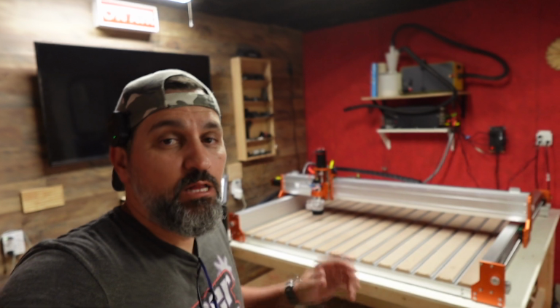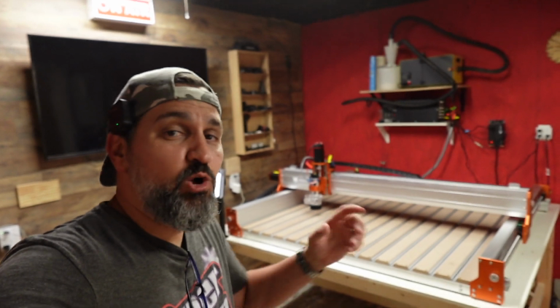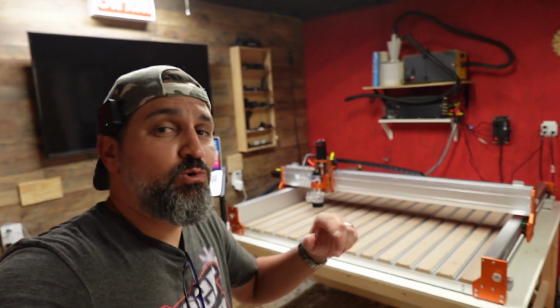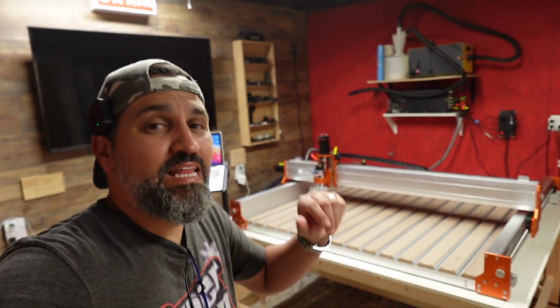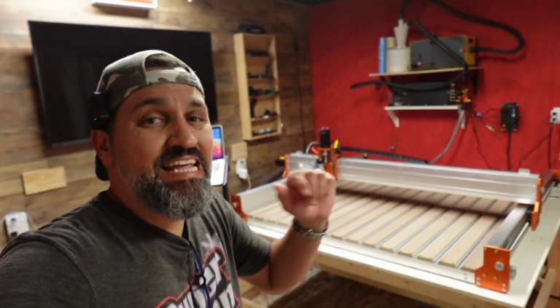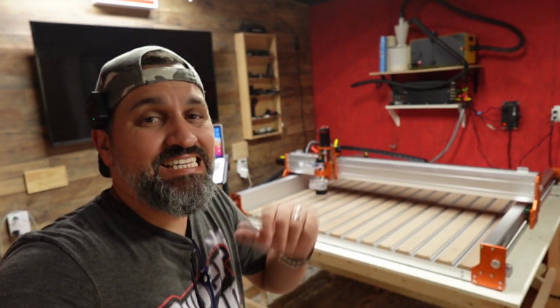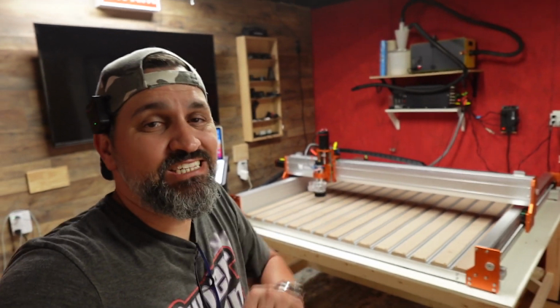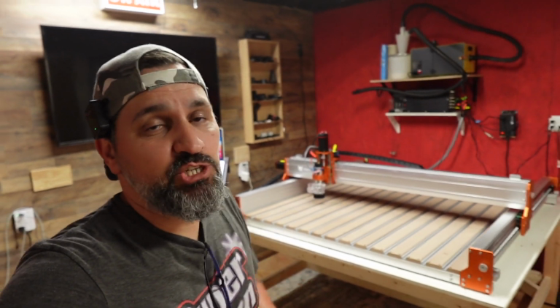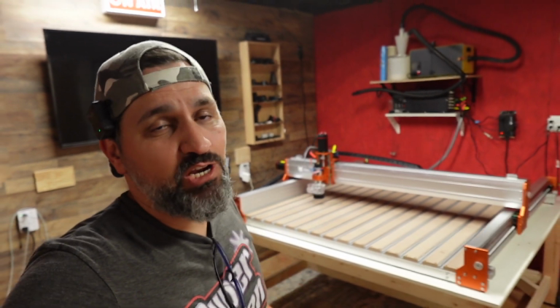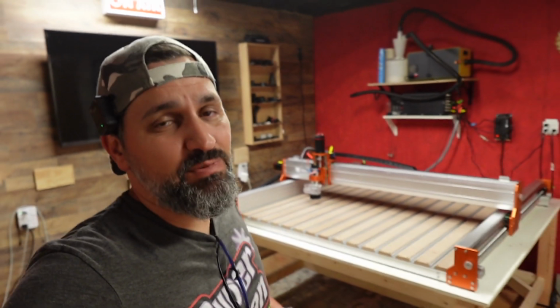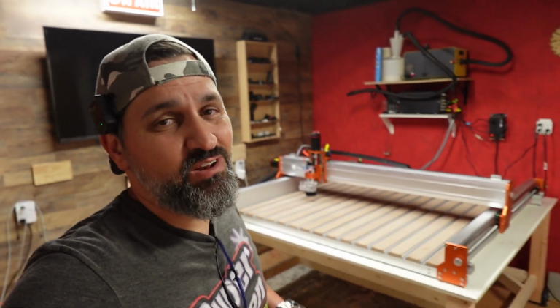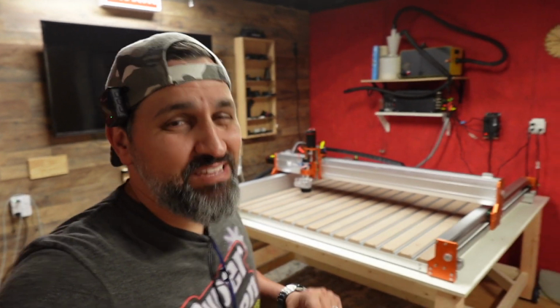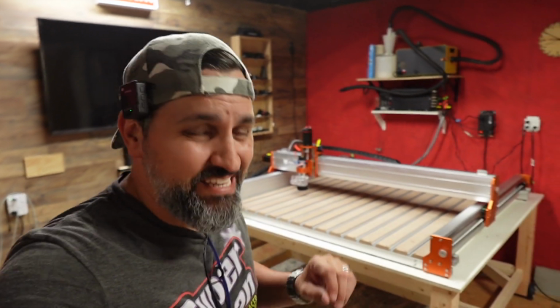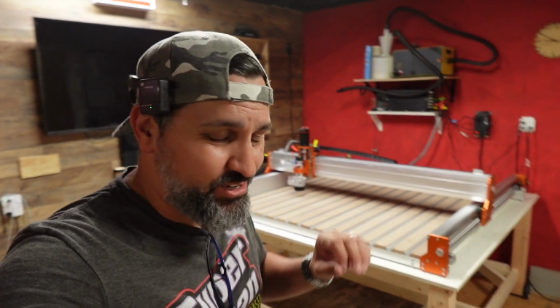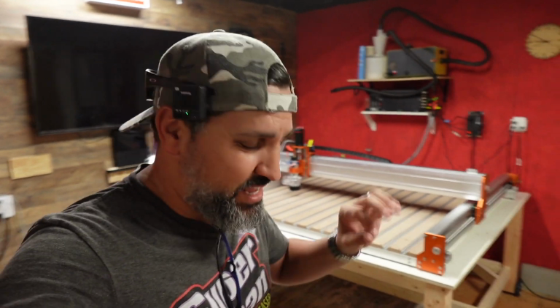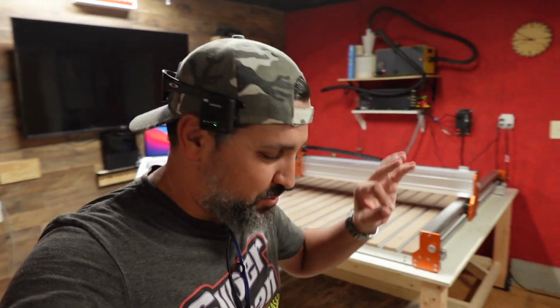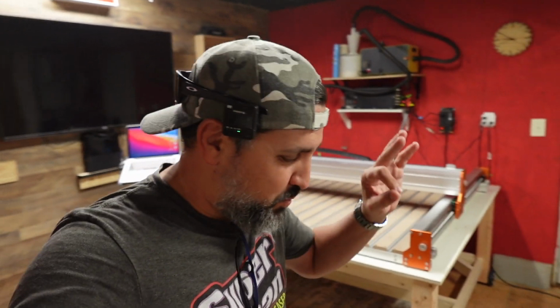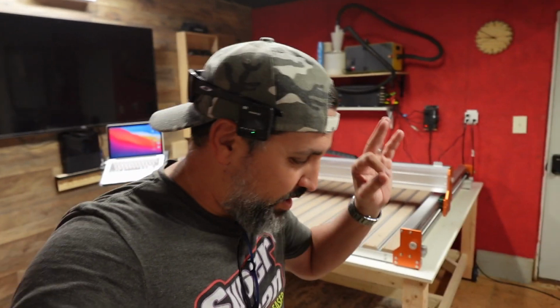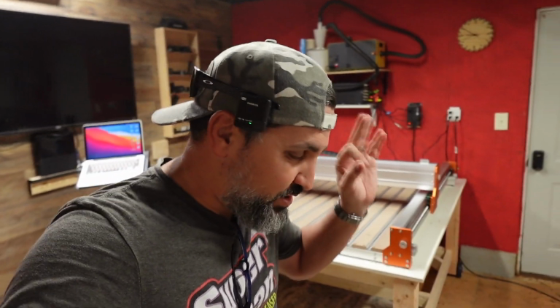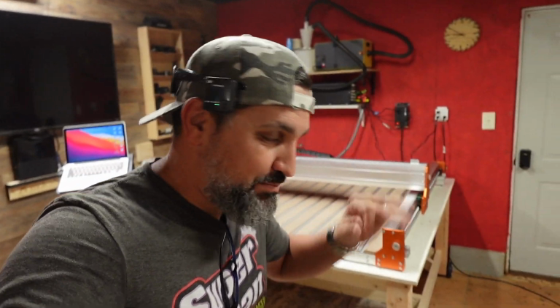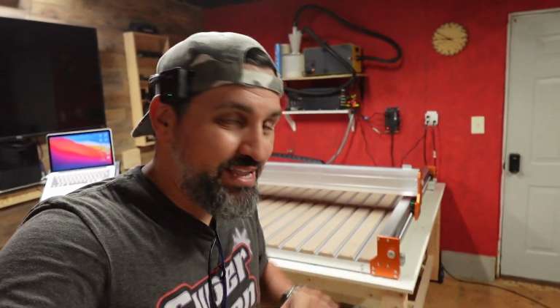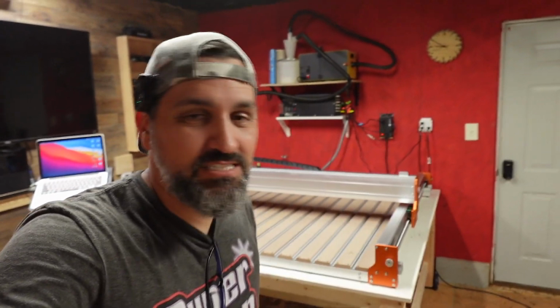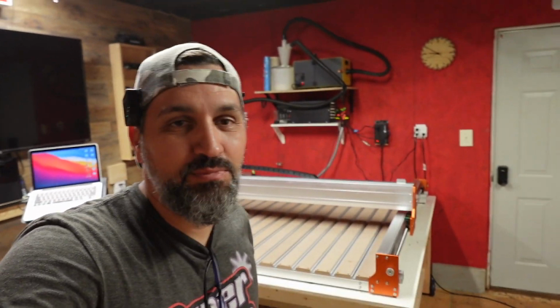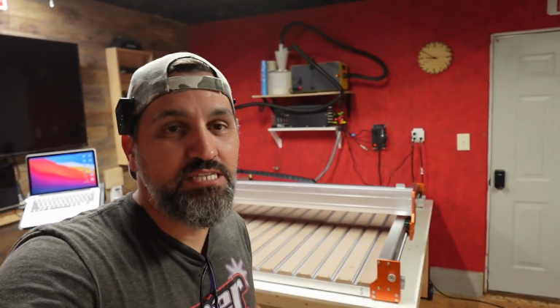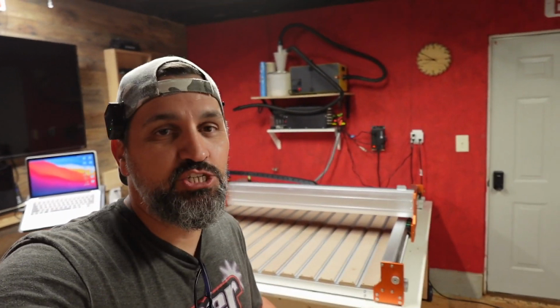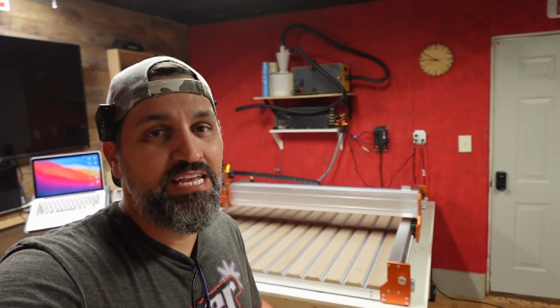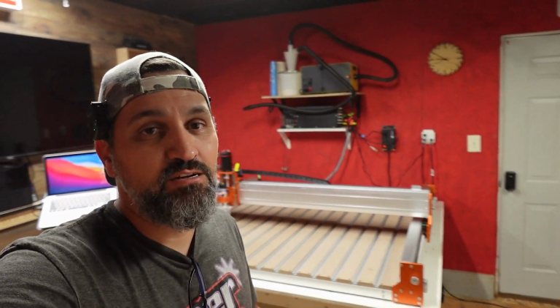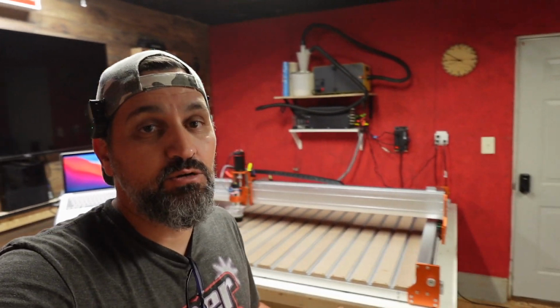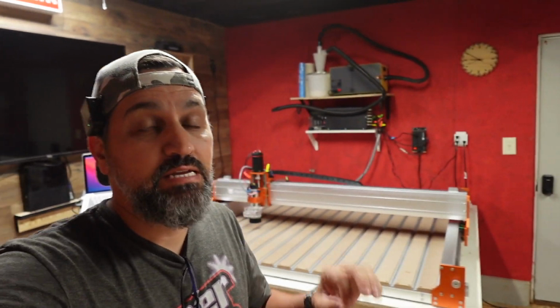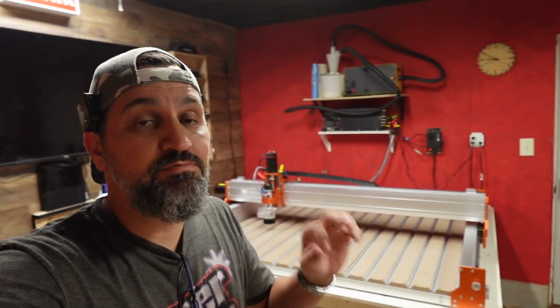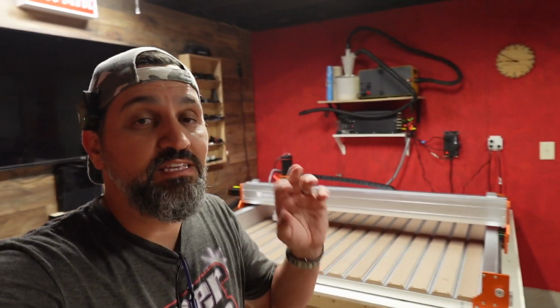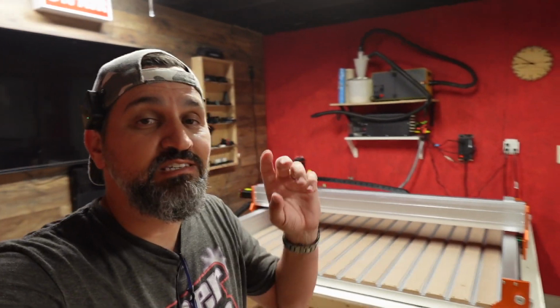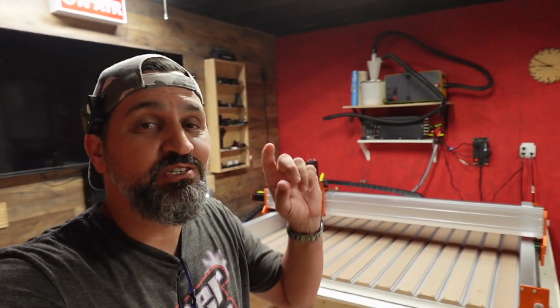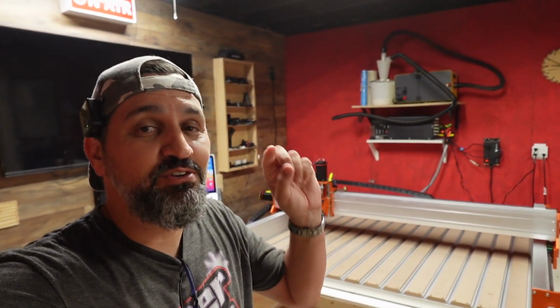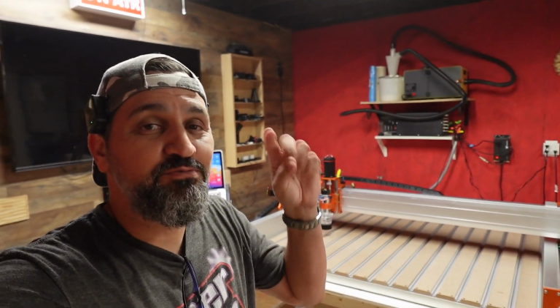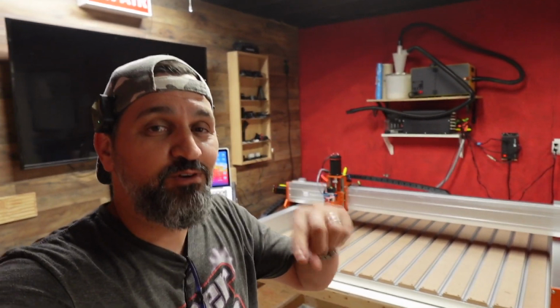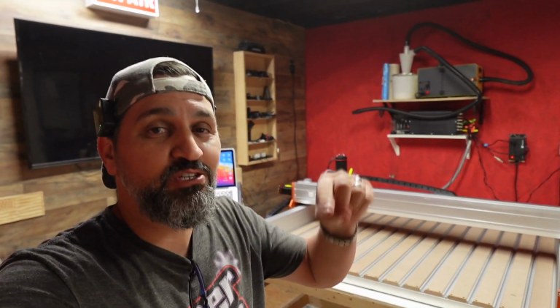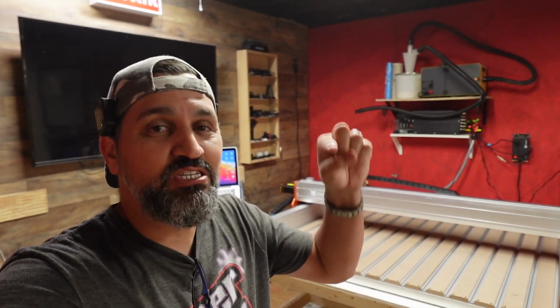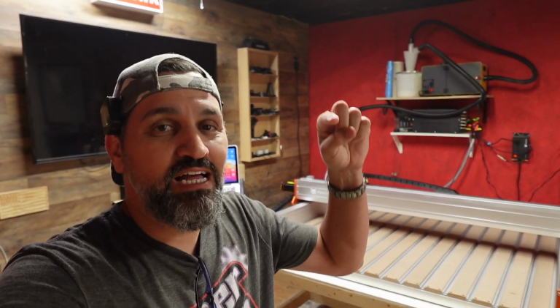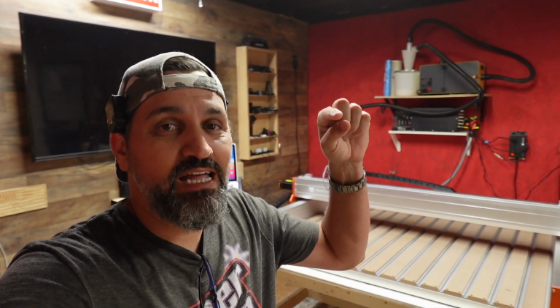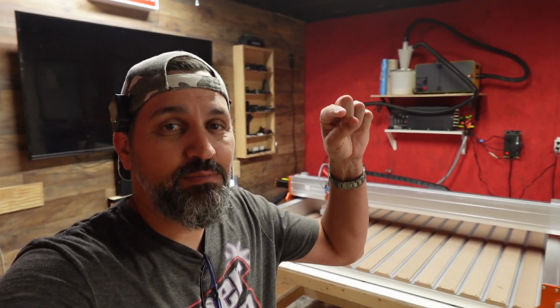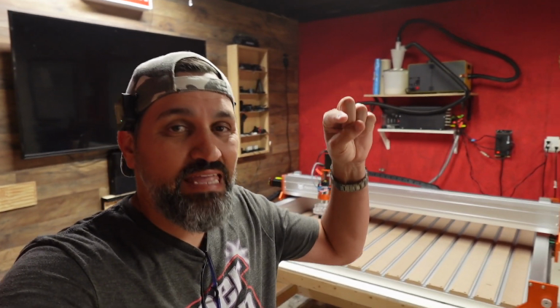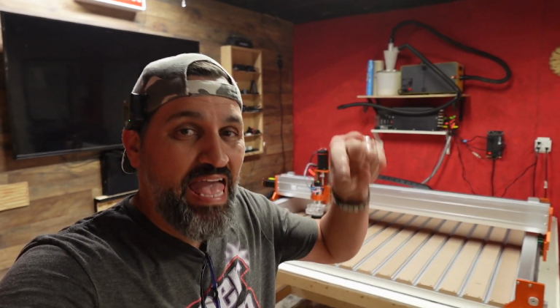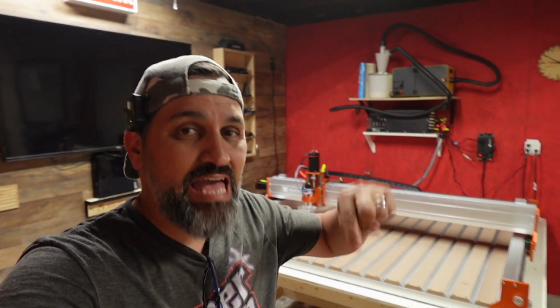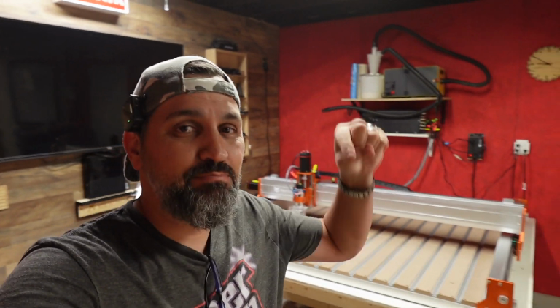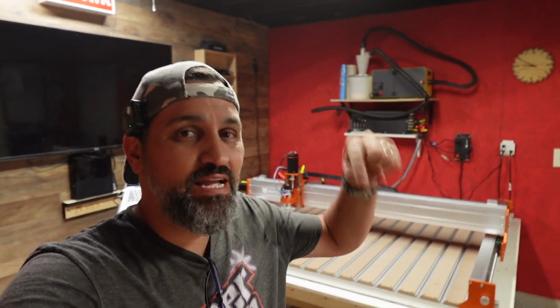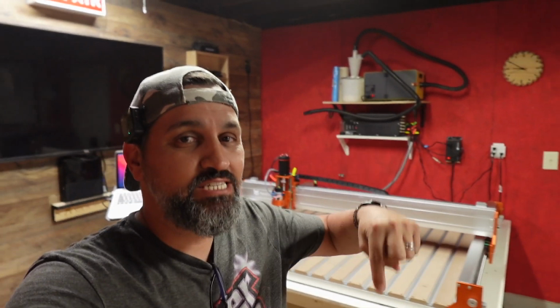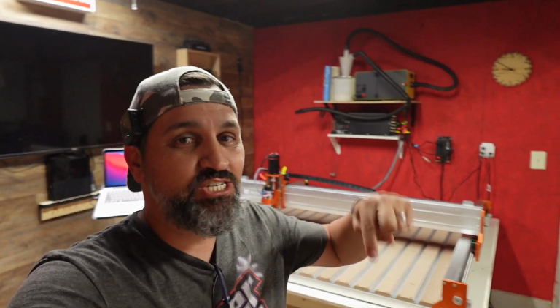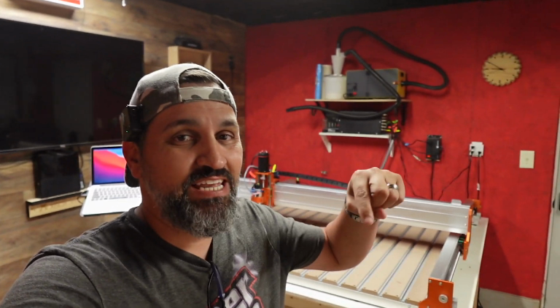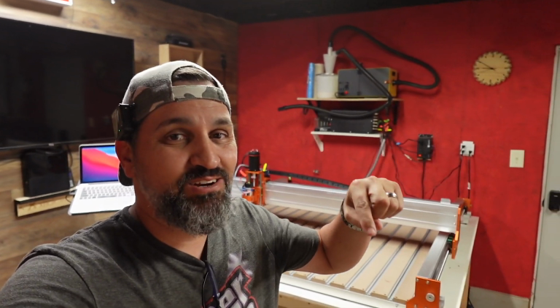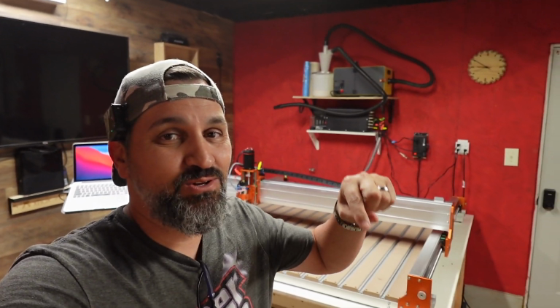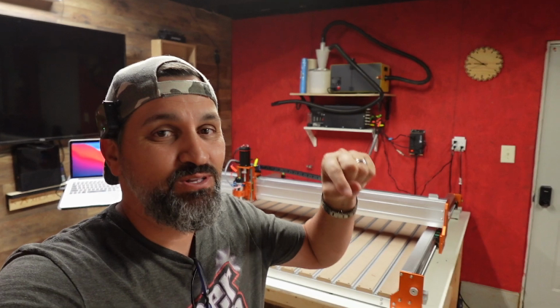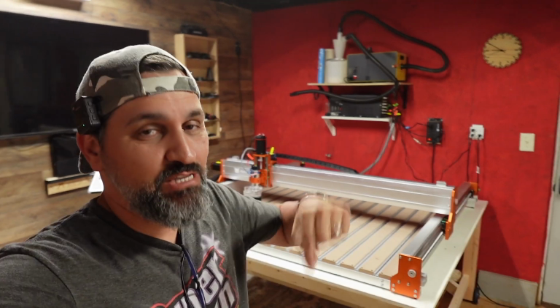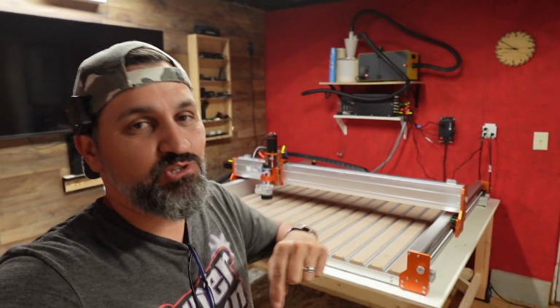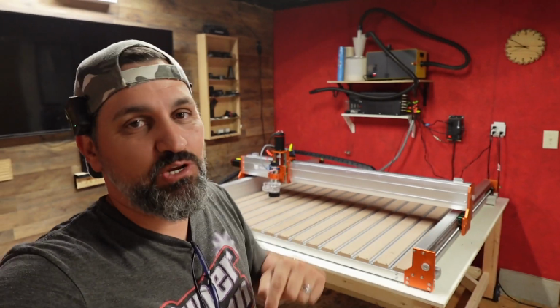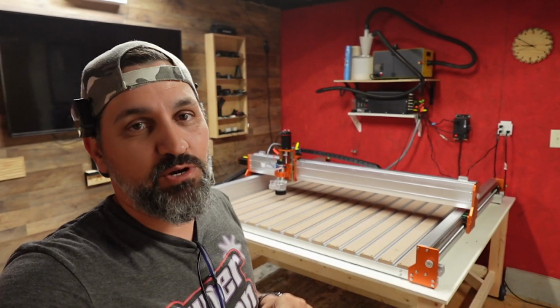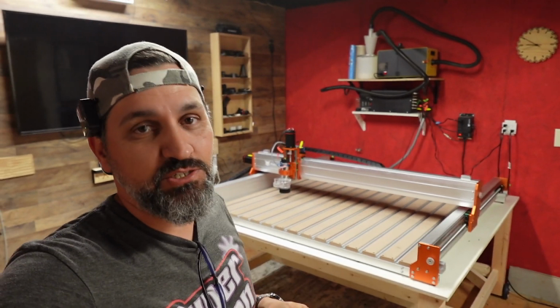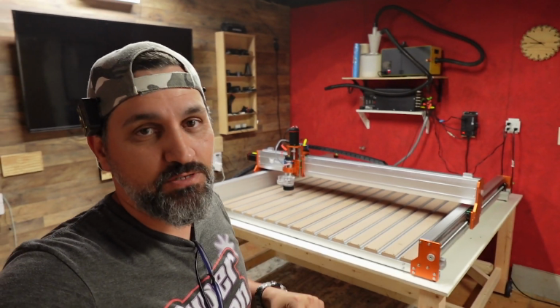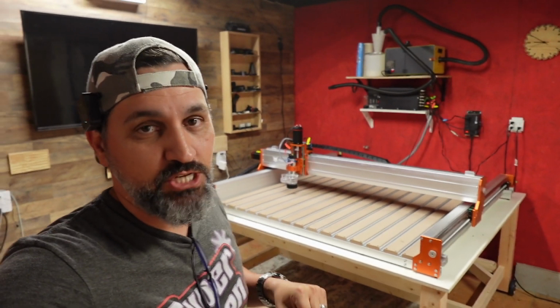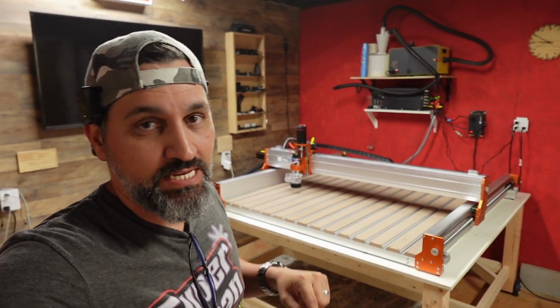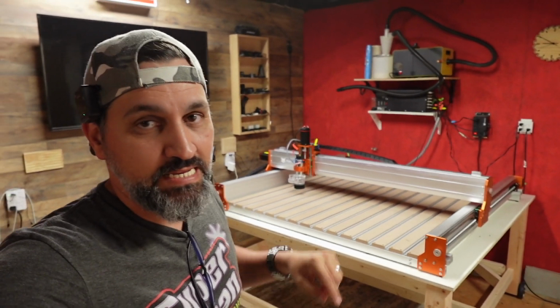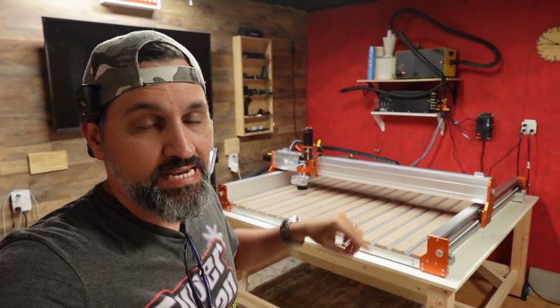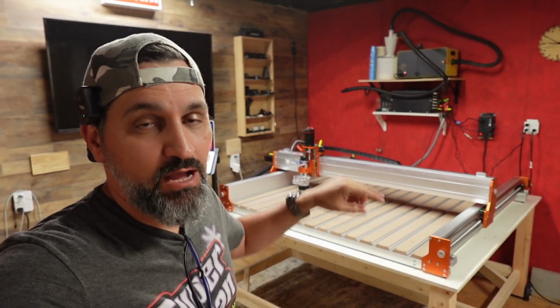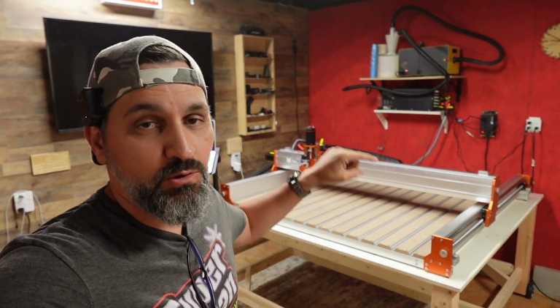Hello, ladies and gentlemen of the internet. Welcome back to my channel. If this is your first time at my channel, thank you so much for checking it out.